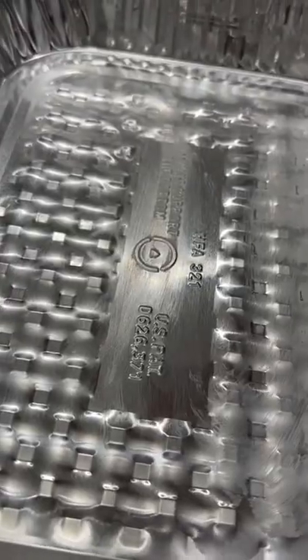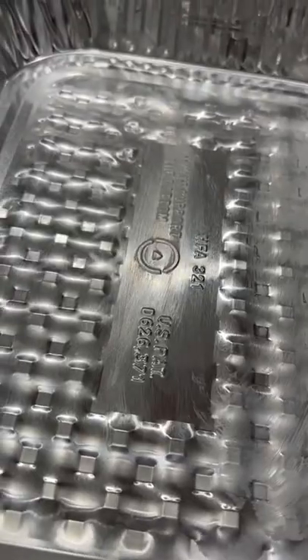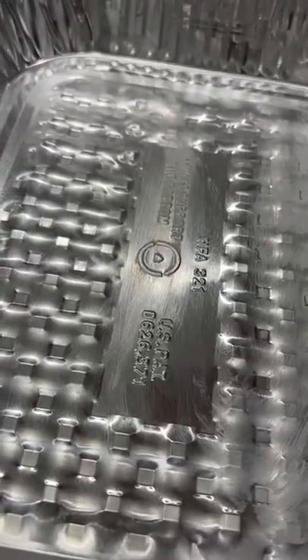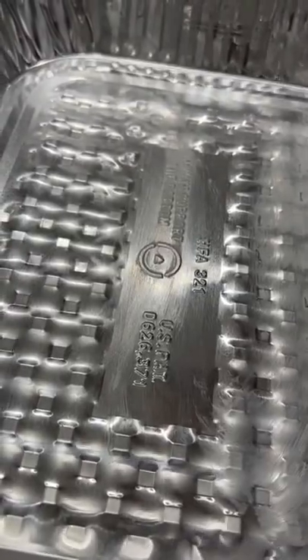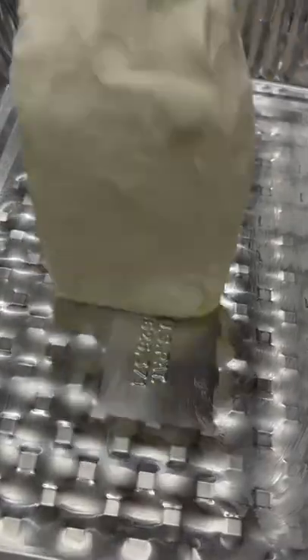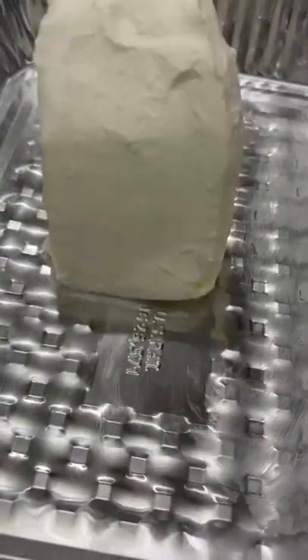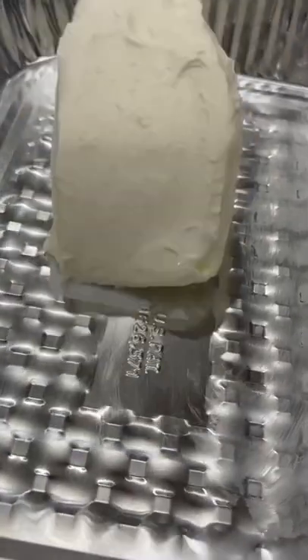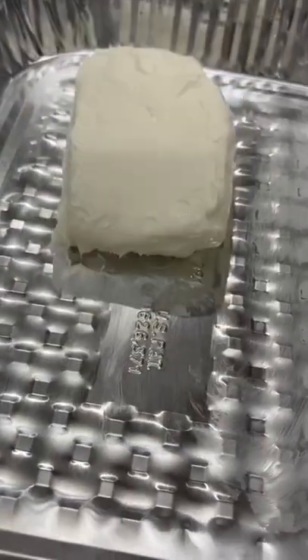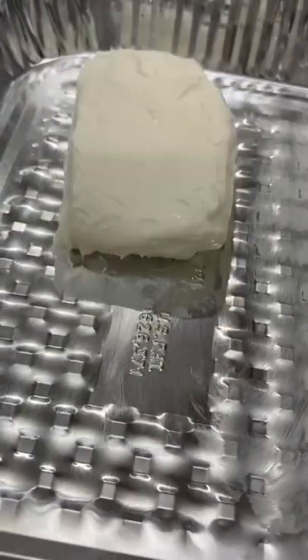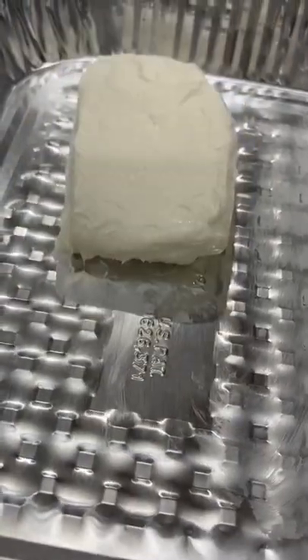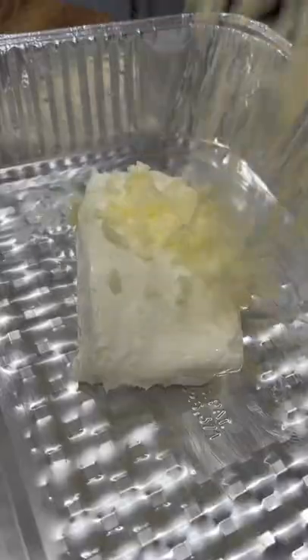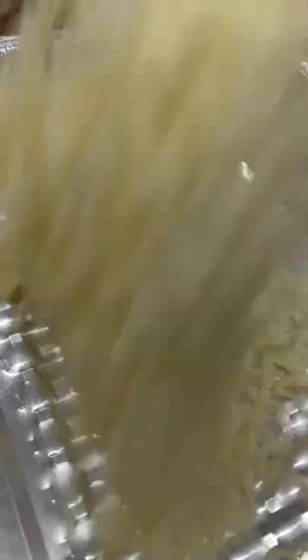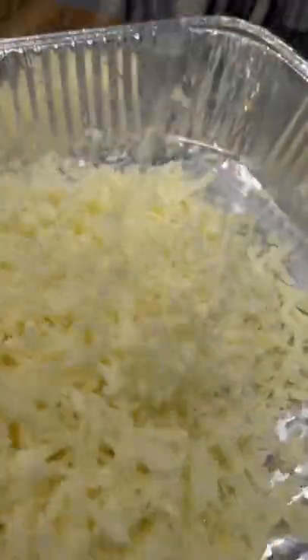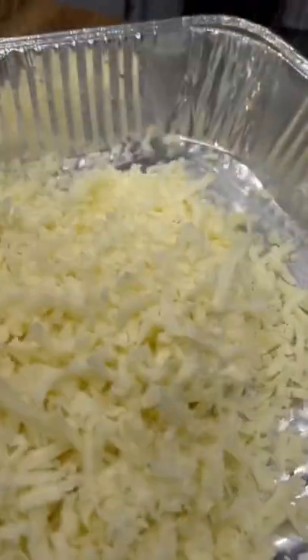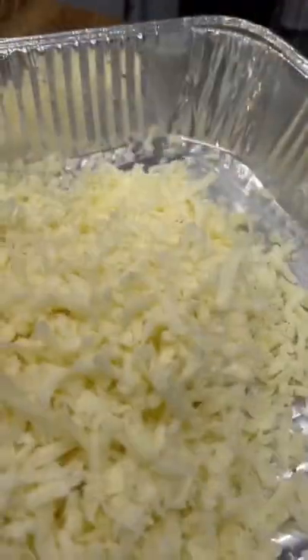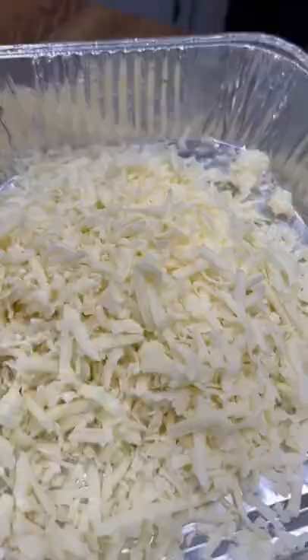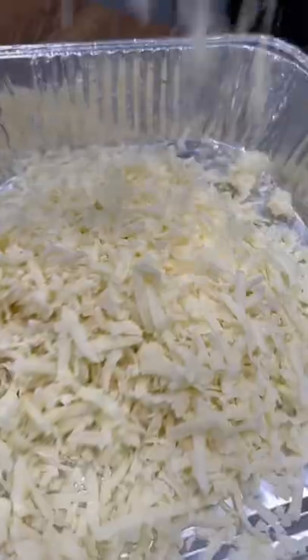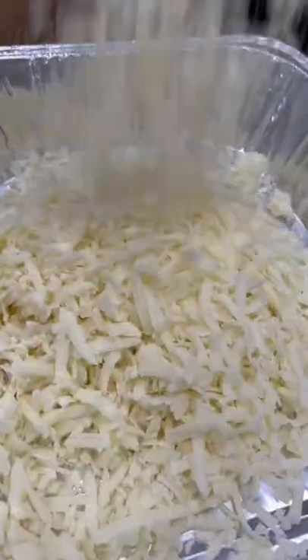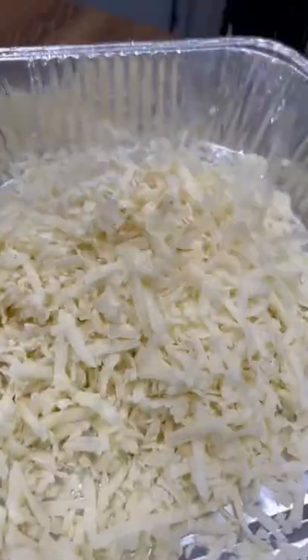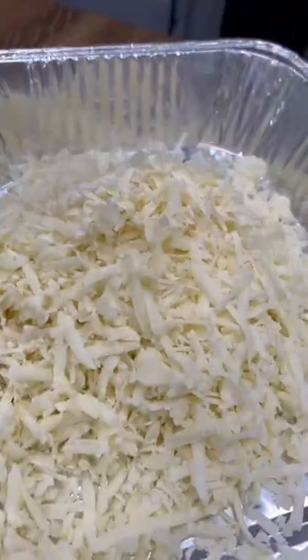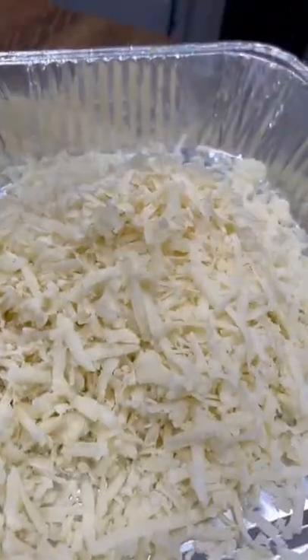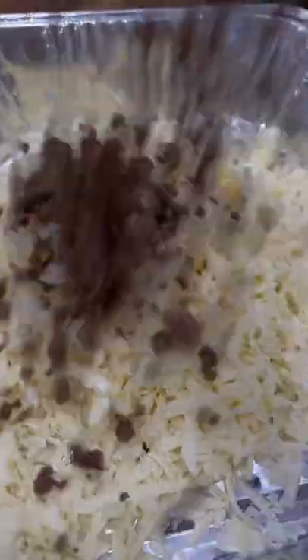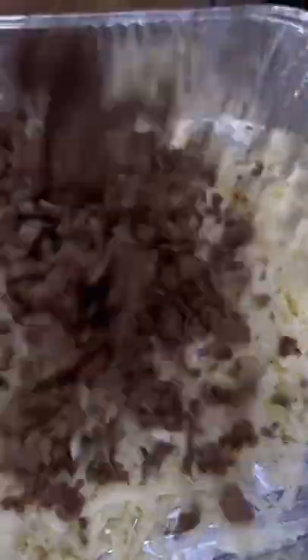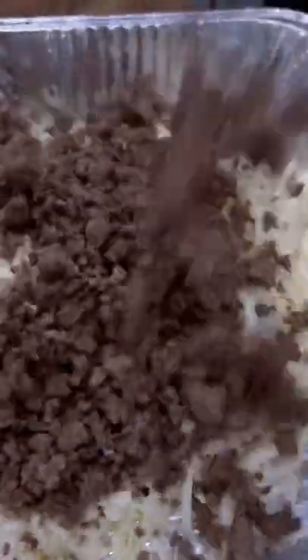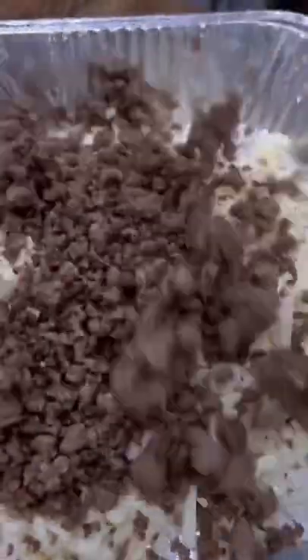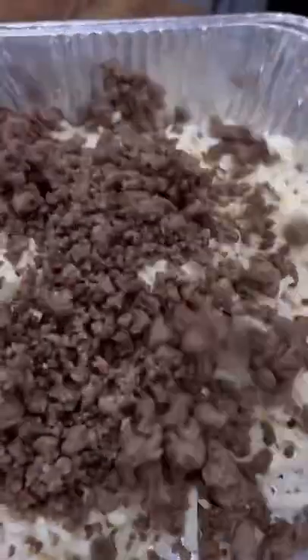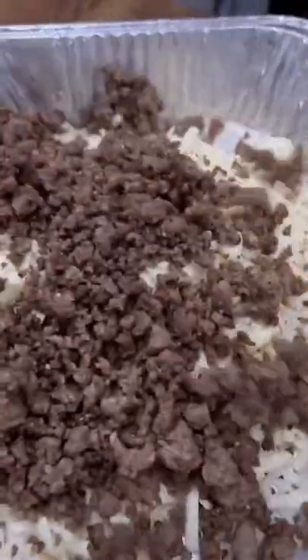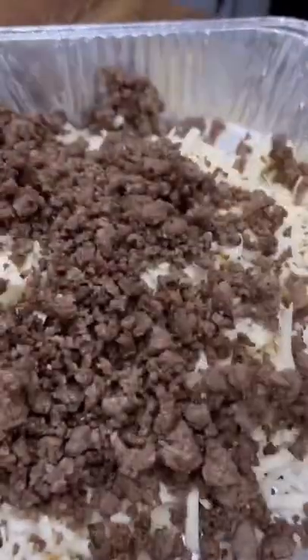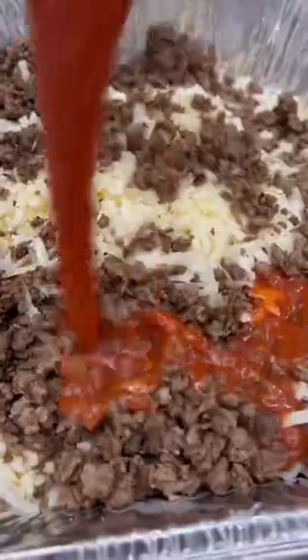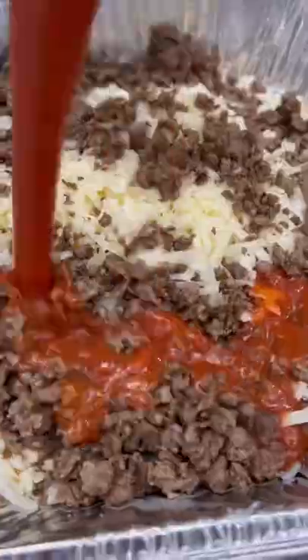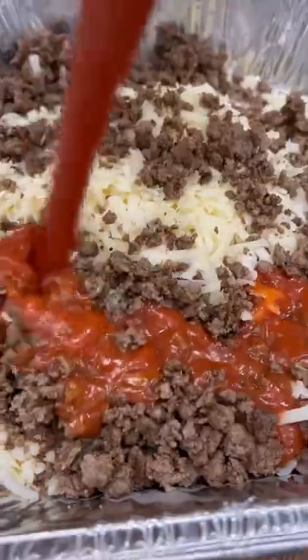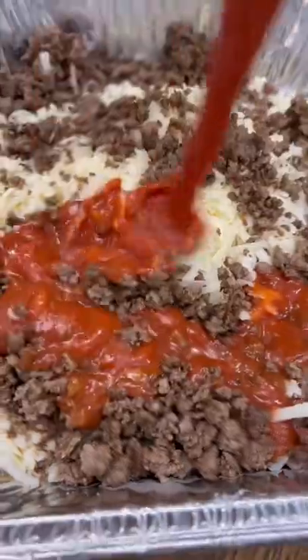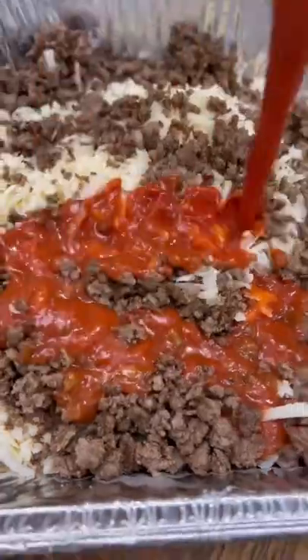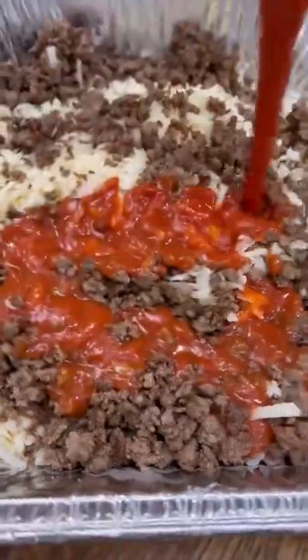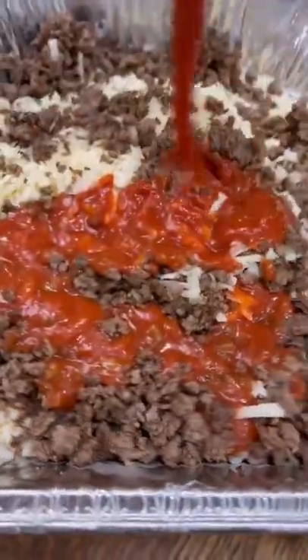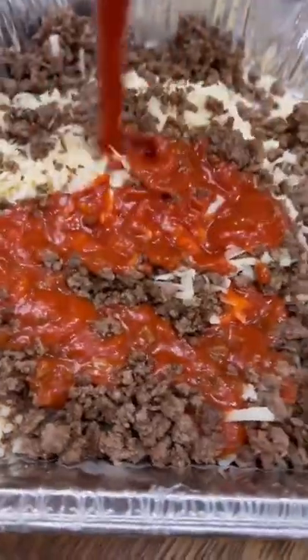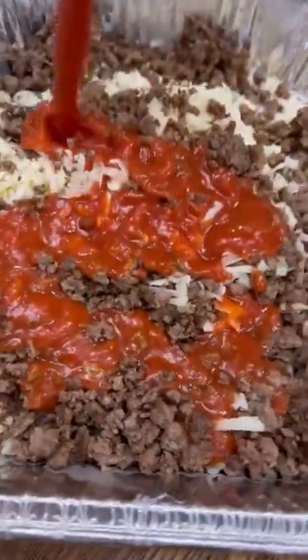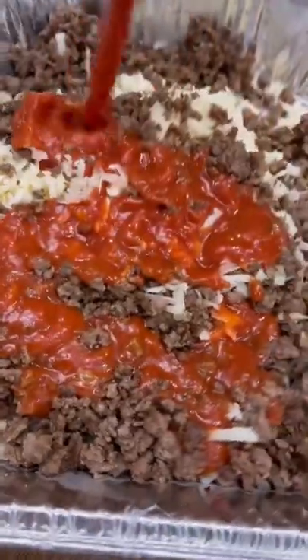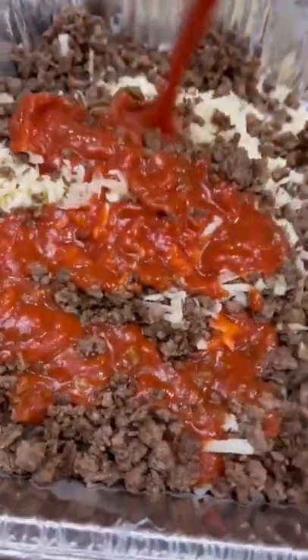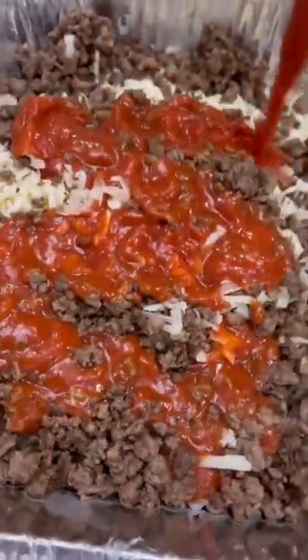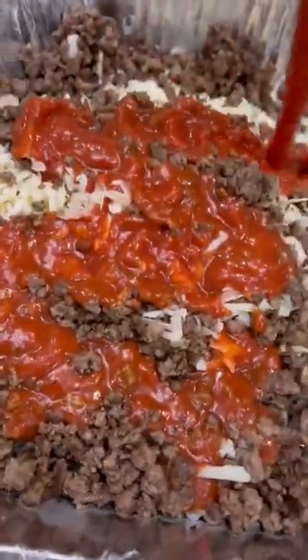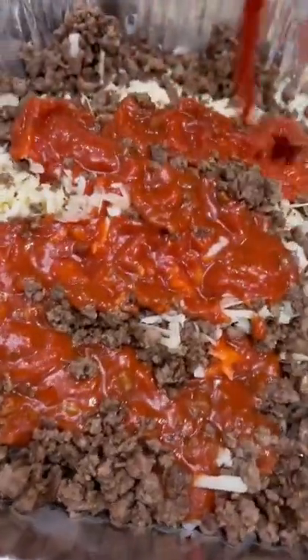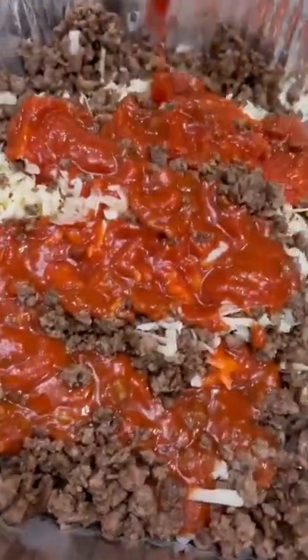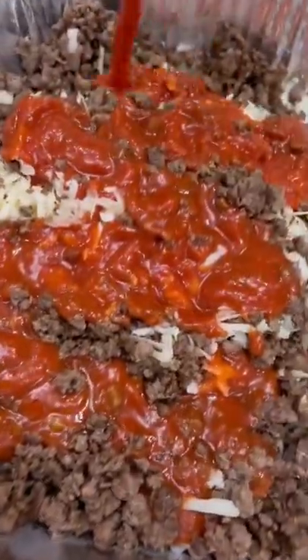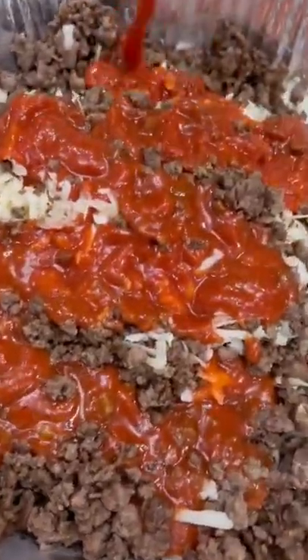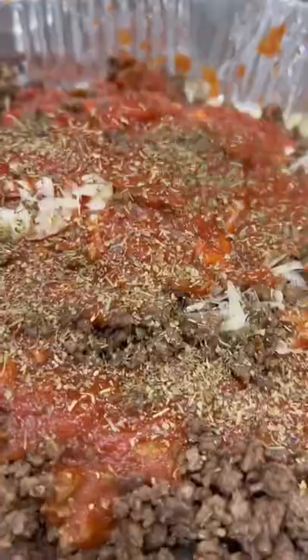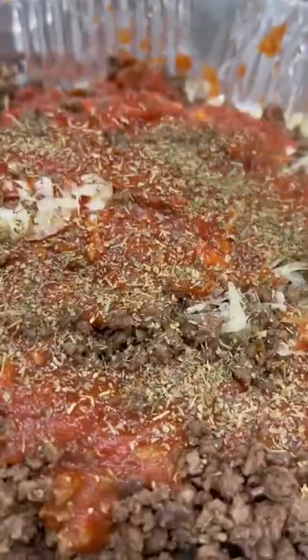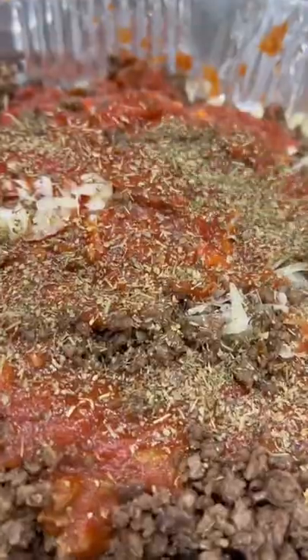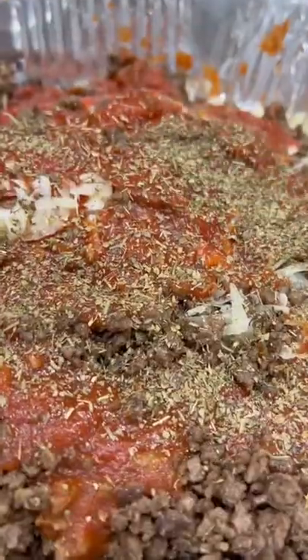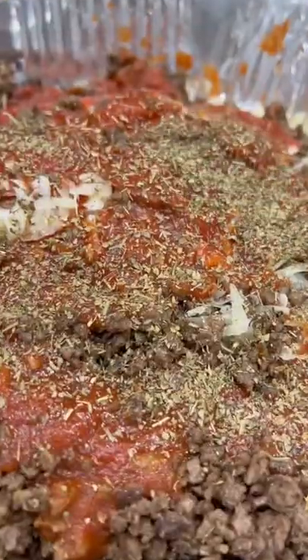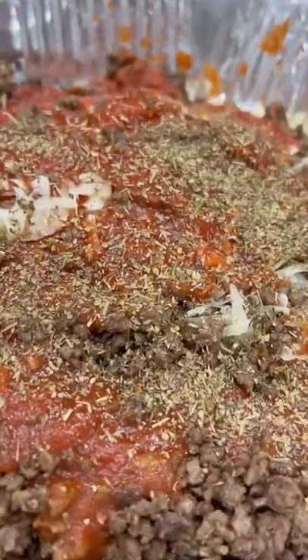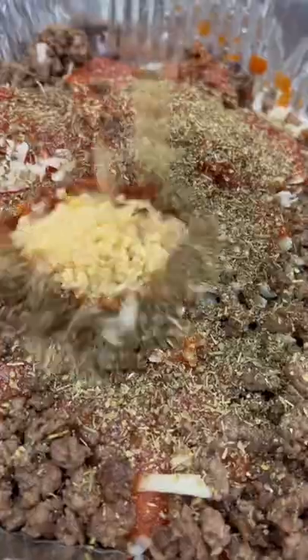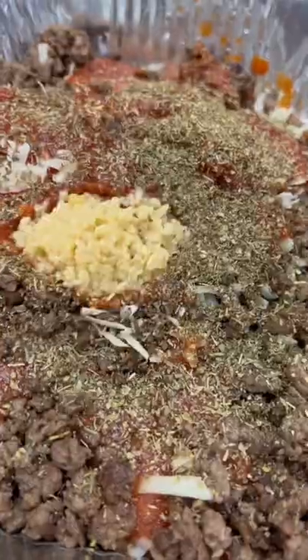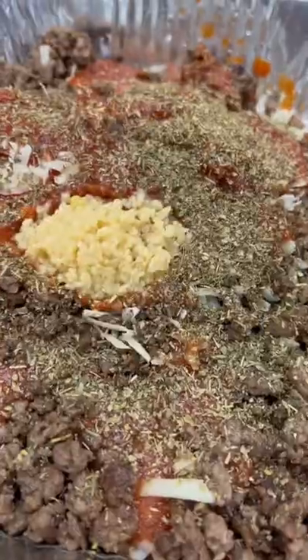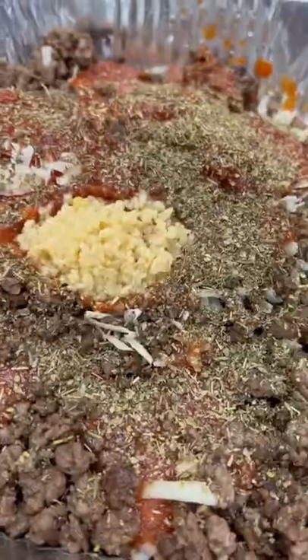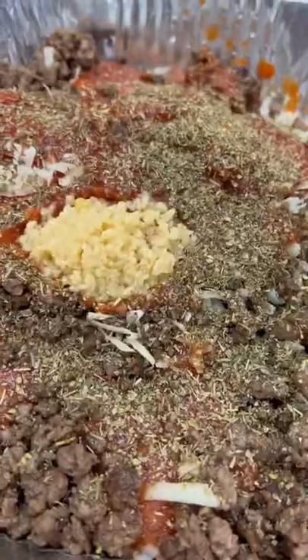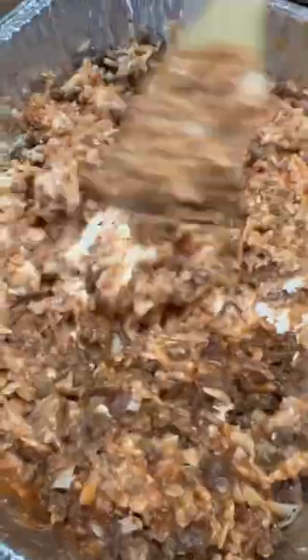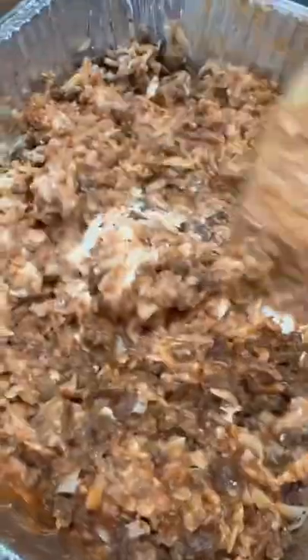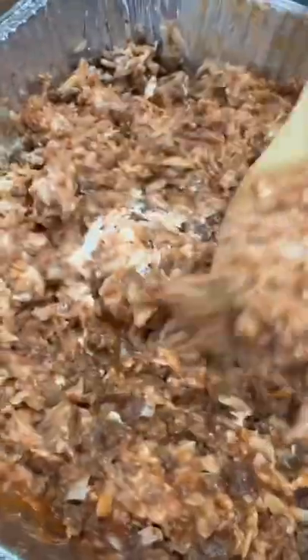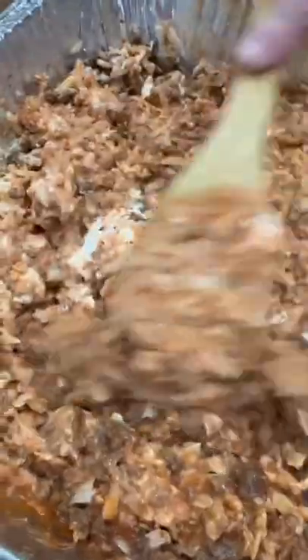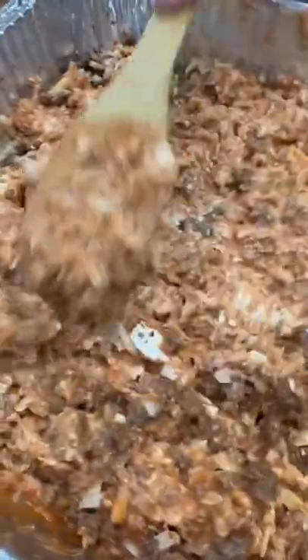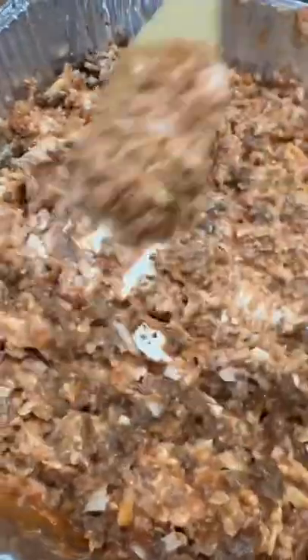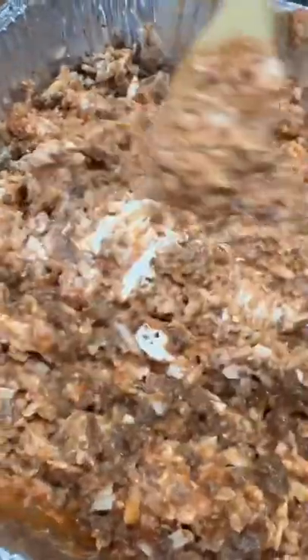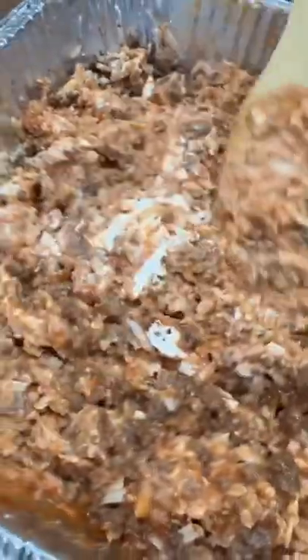This one gets a block of cream cheese, two cups of mozzarella, a quarter cup of parm, a pound of ground beef, one jar of pizza sauce, some Italian seasoning, and minced garlic.